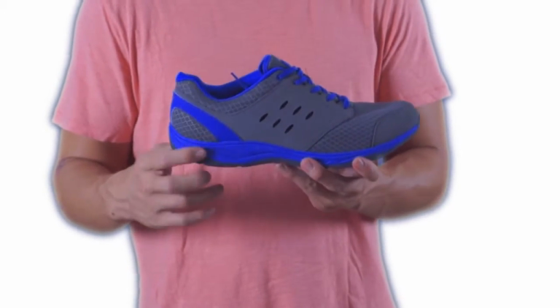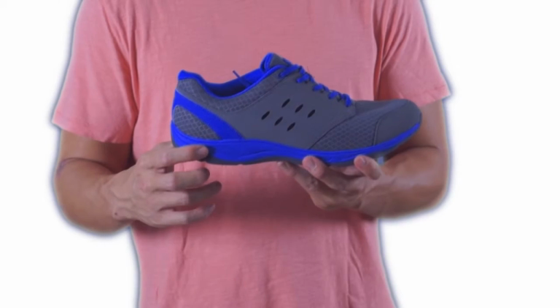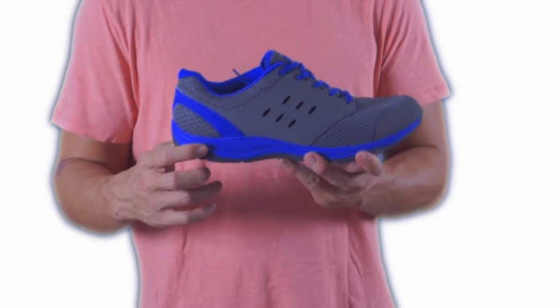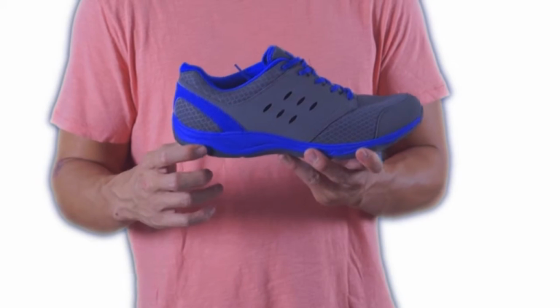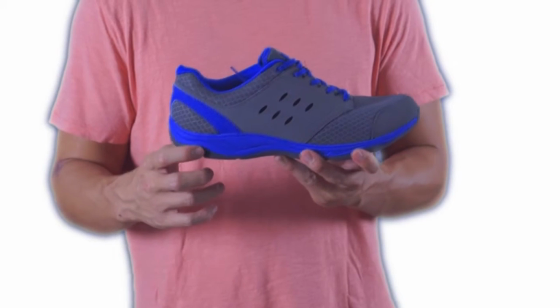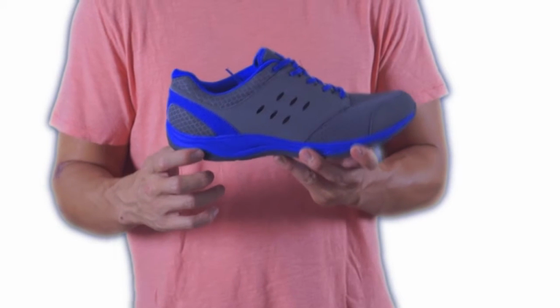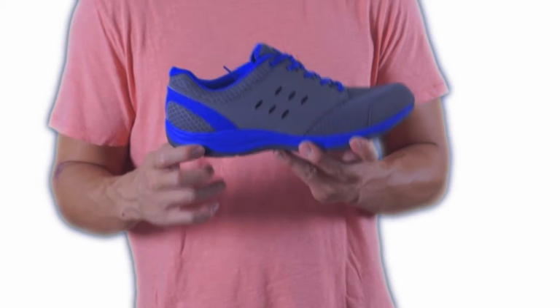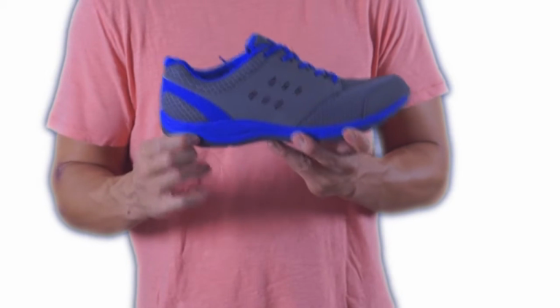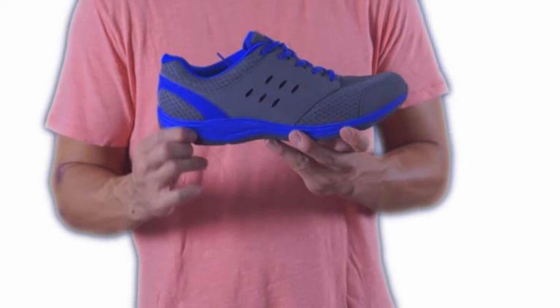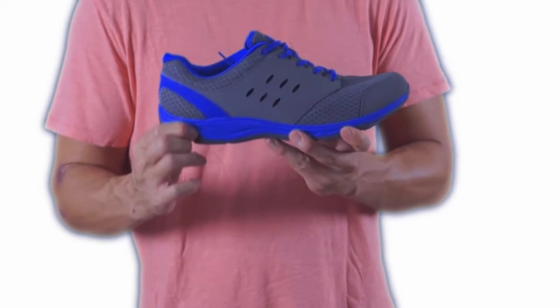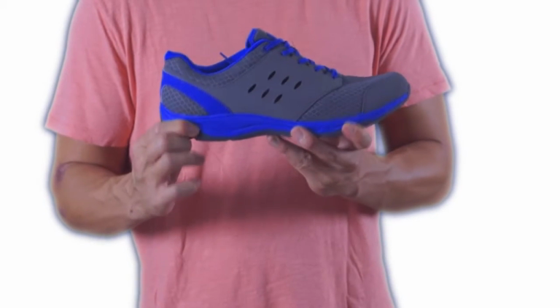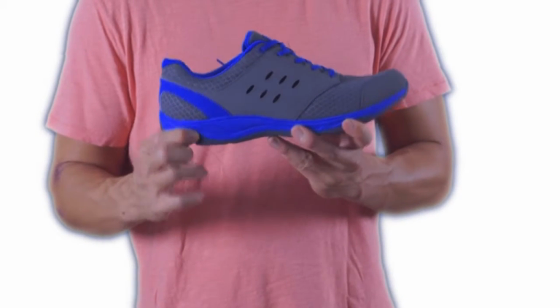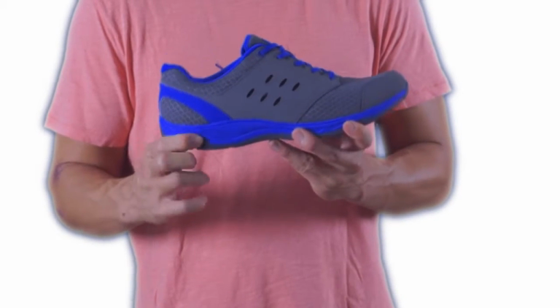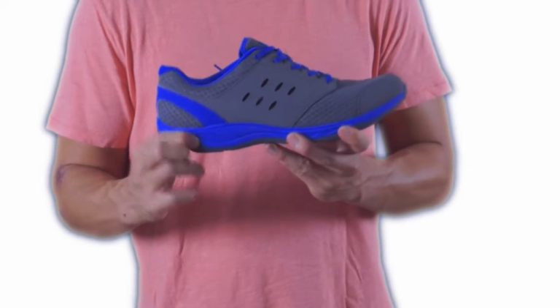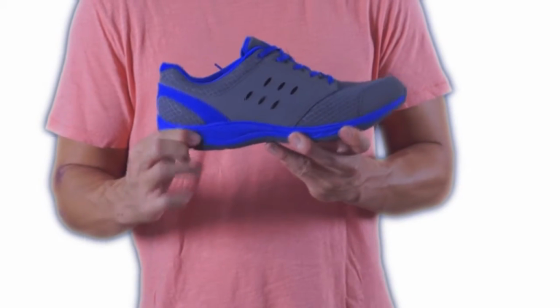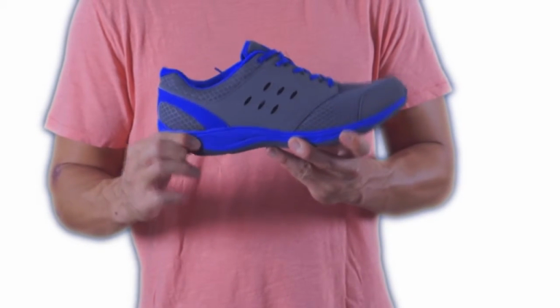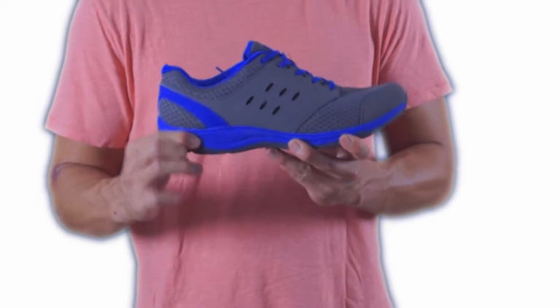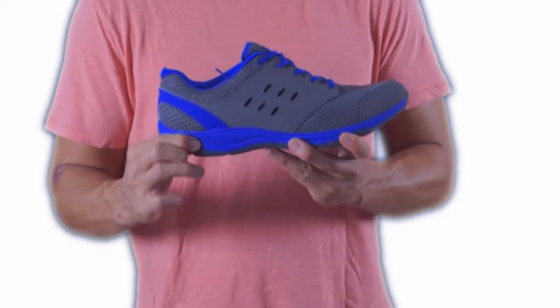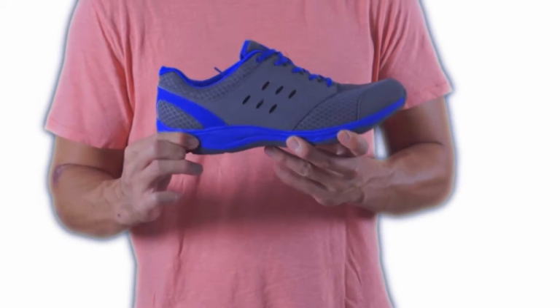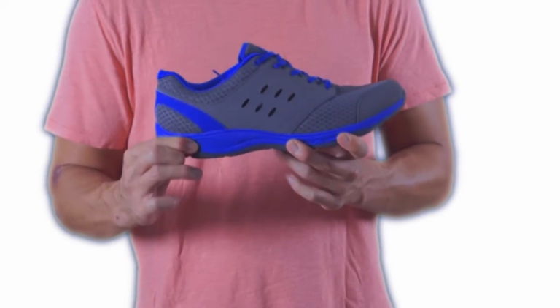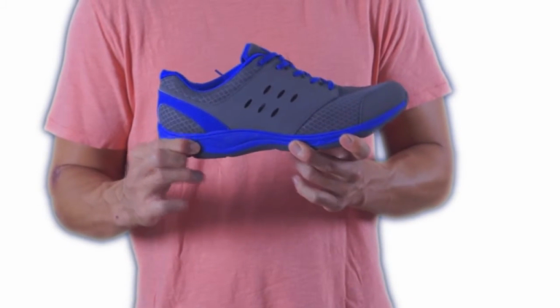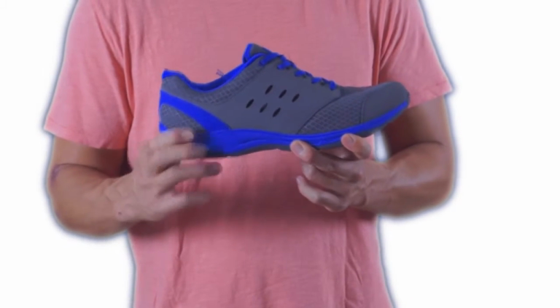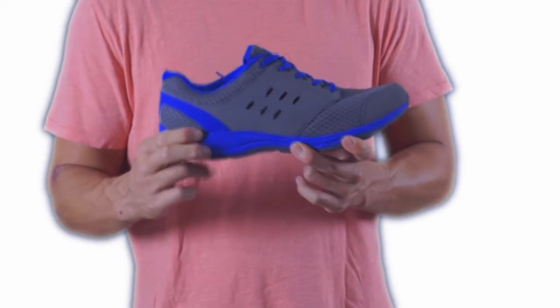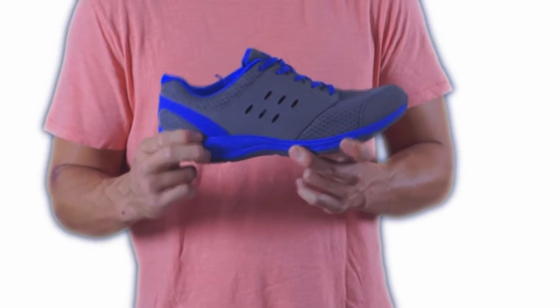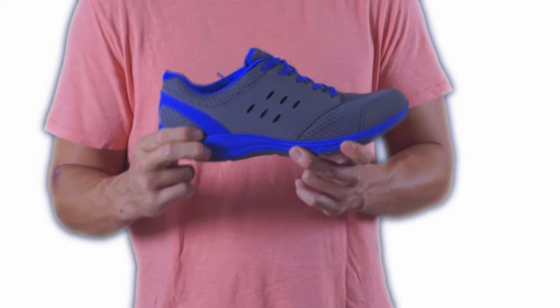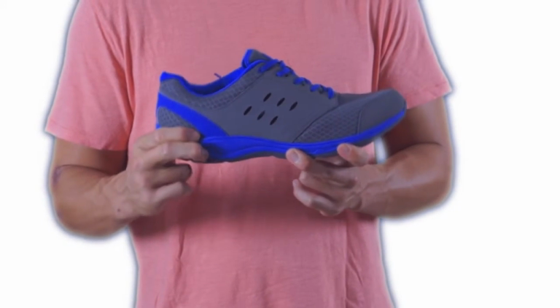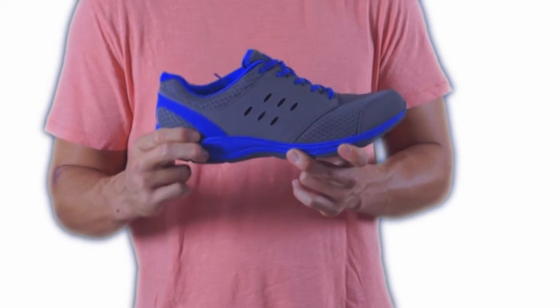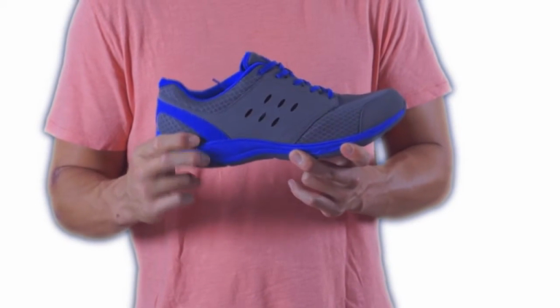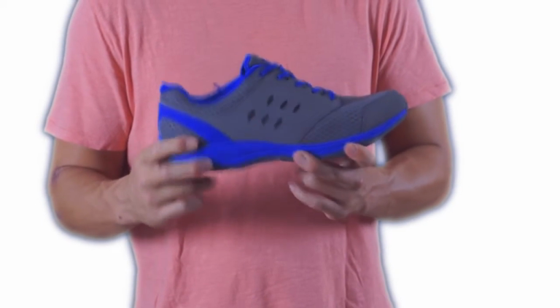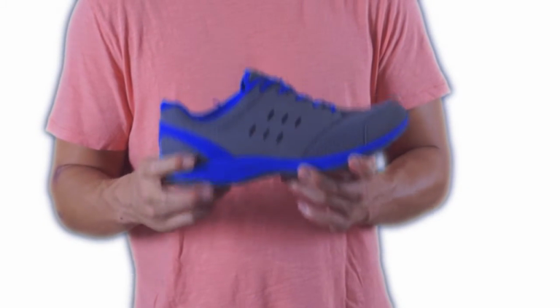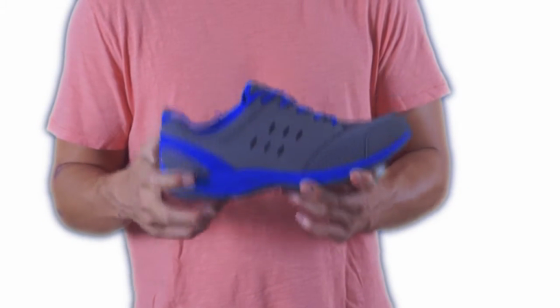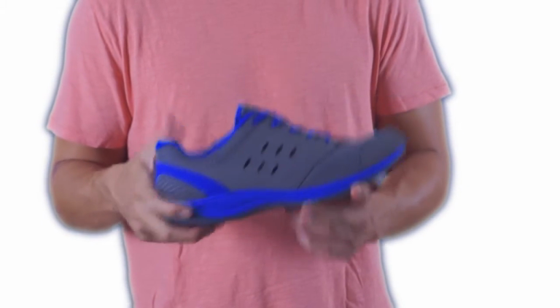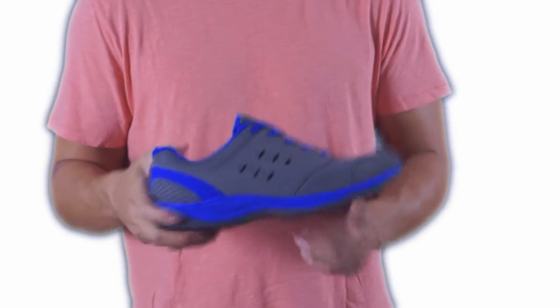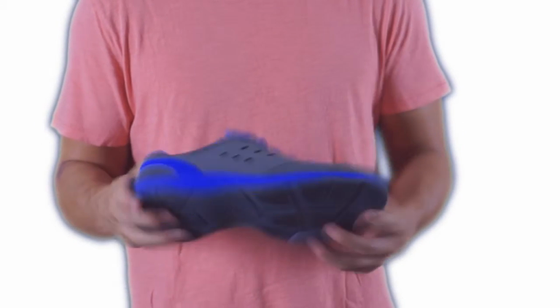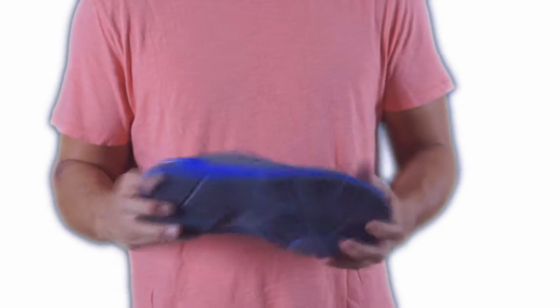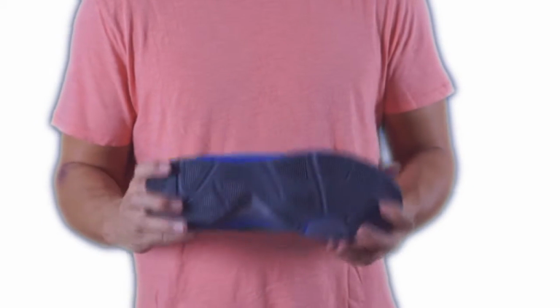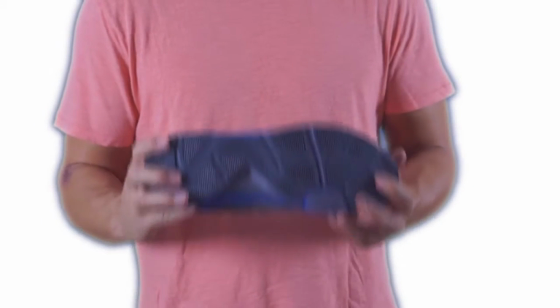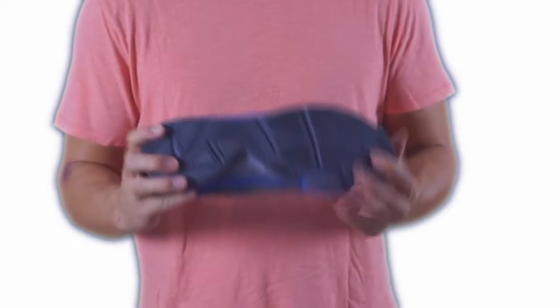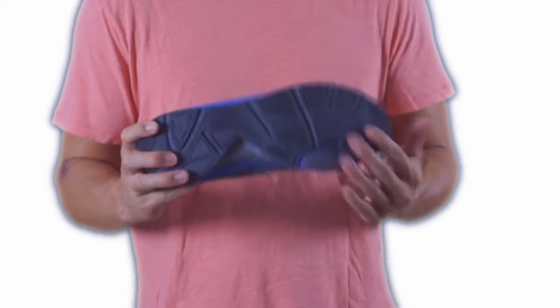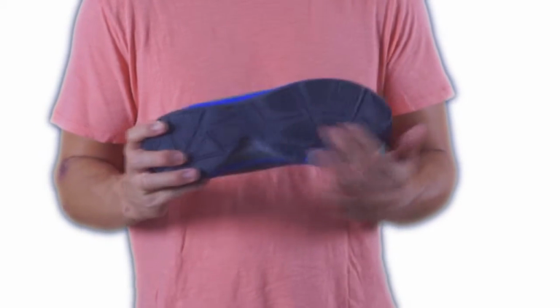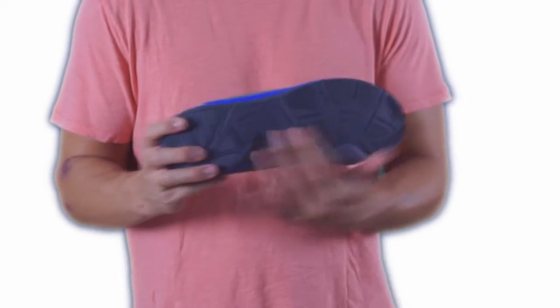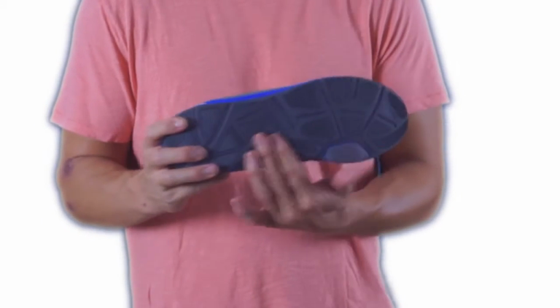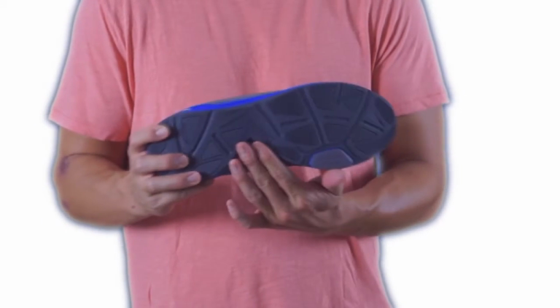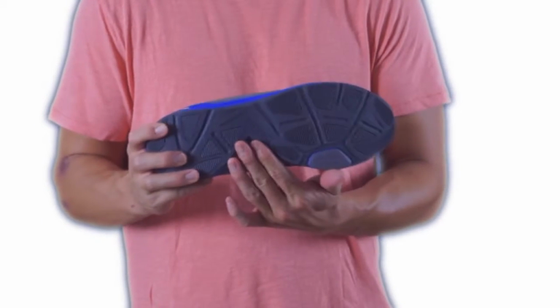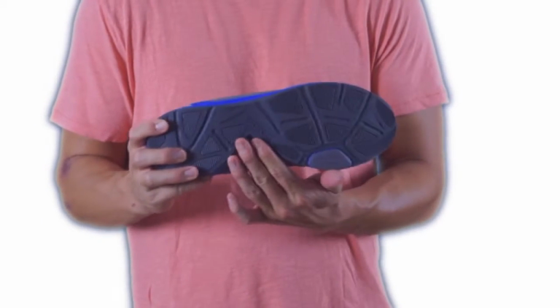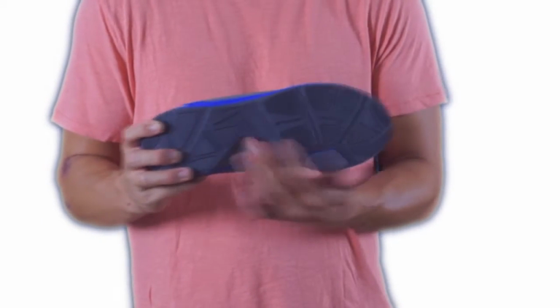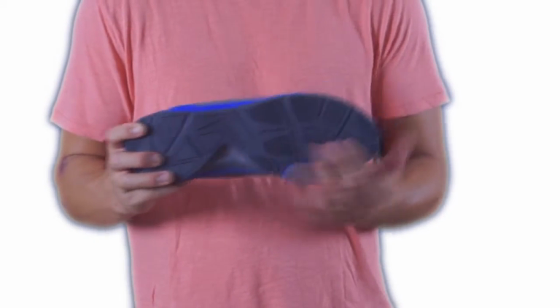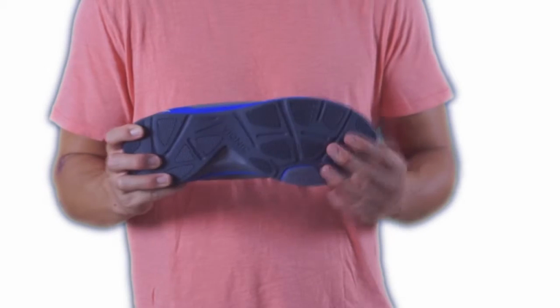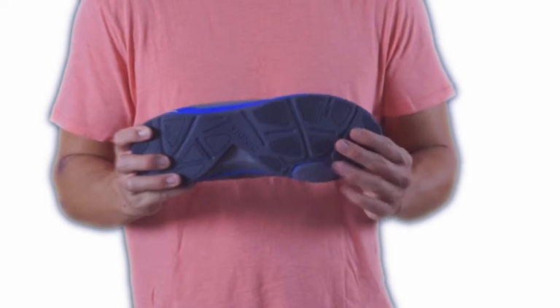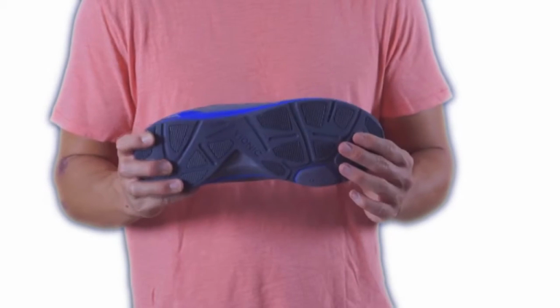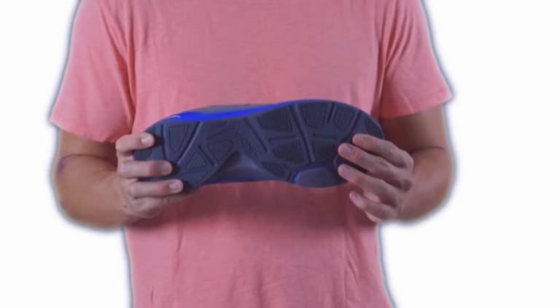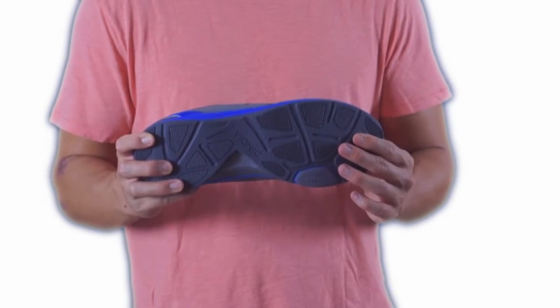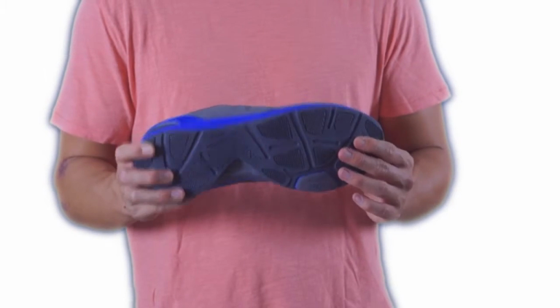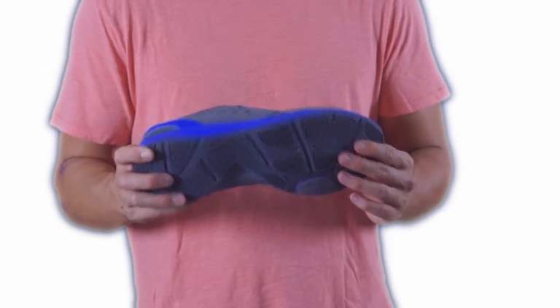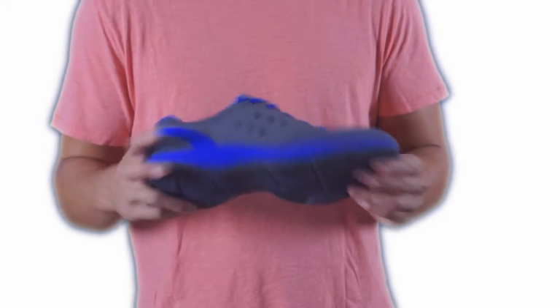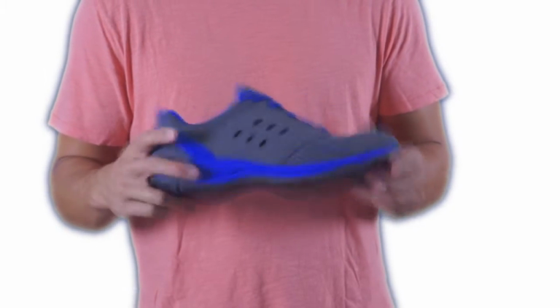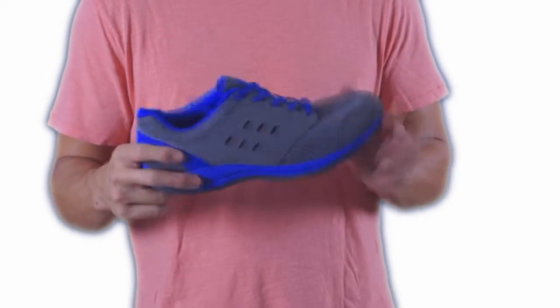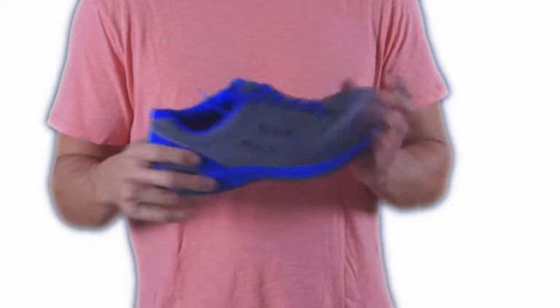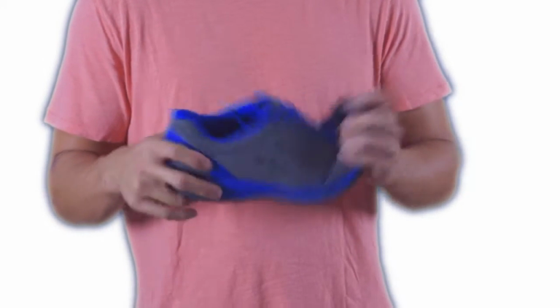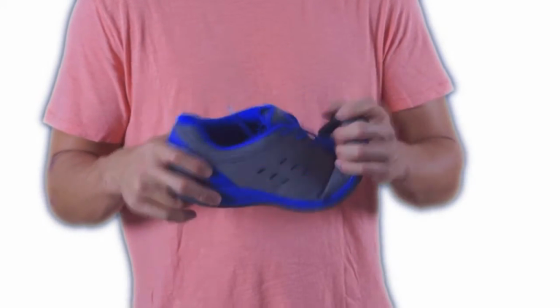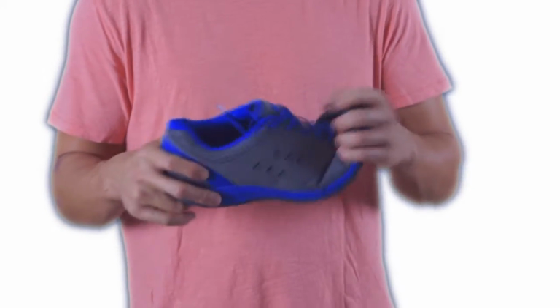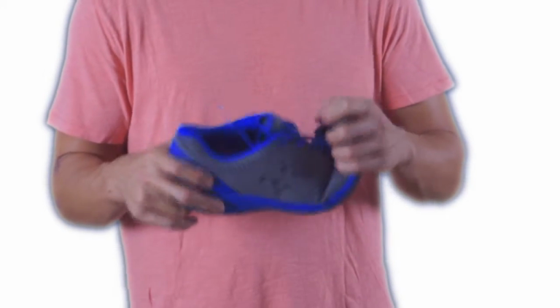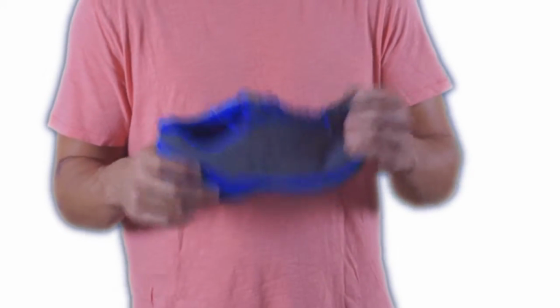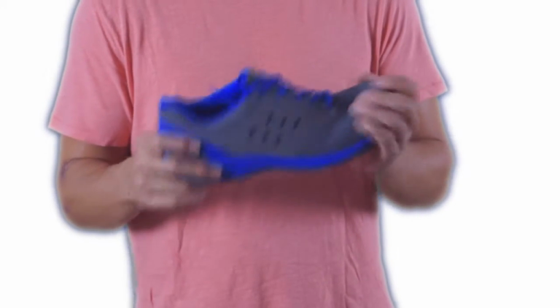It also features an extra thick midsole for shock absorption, and a durable outsole with plenty of traction and flex.